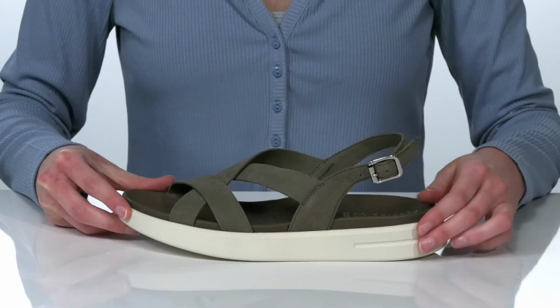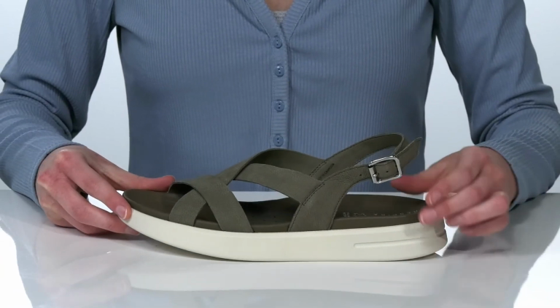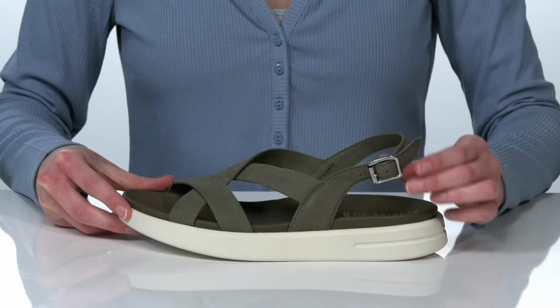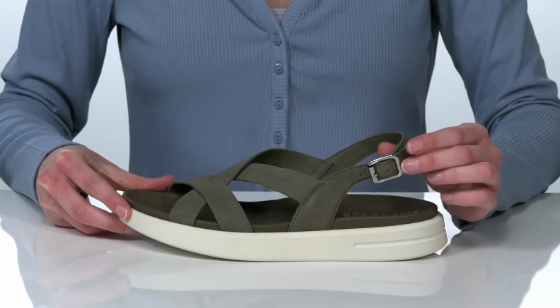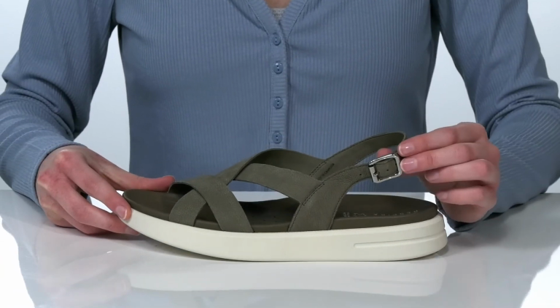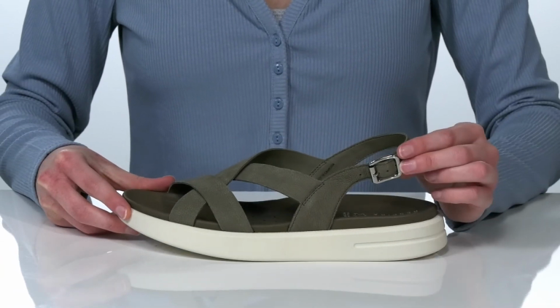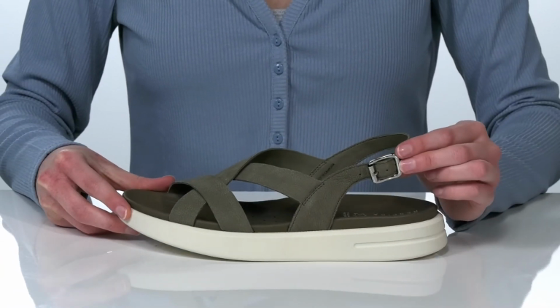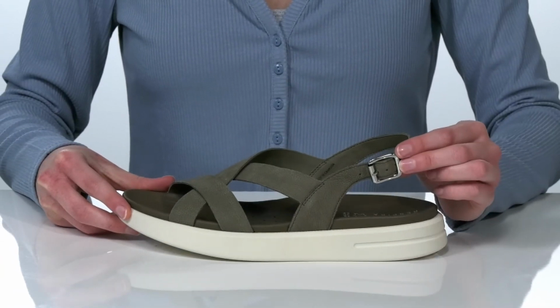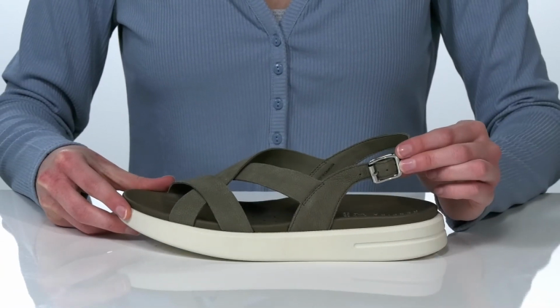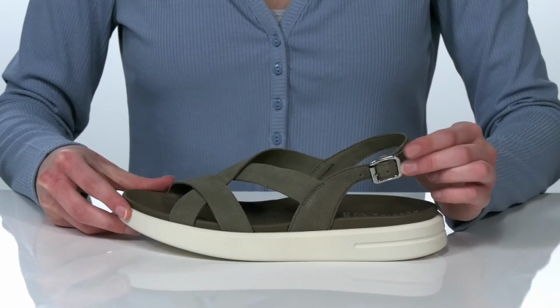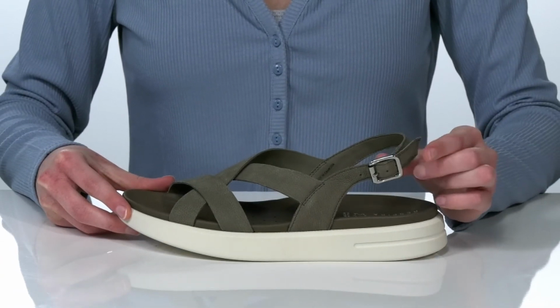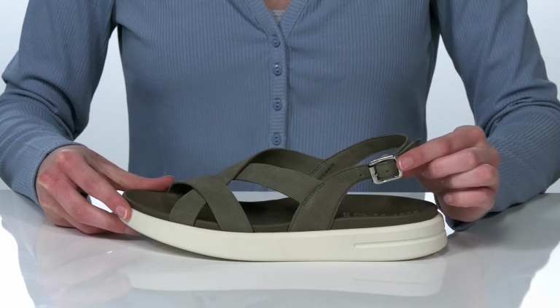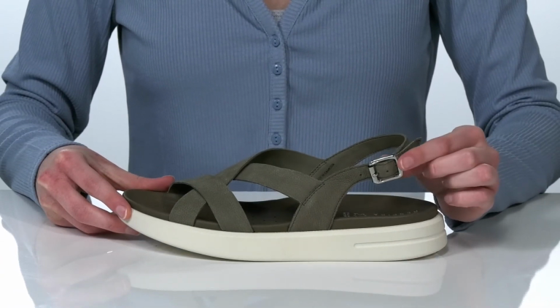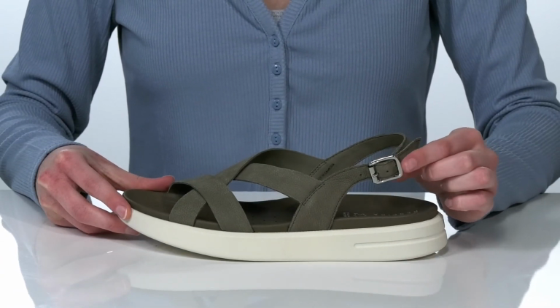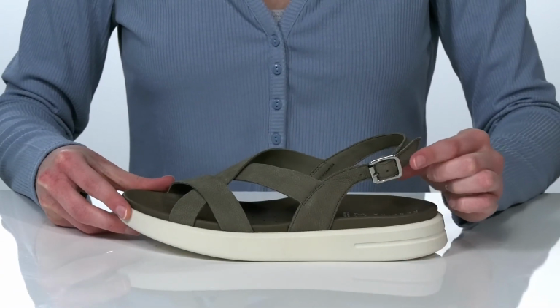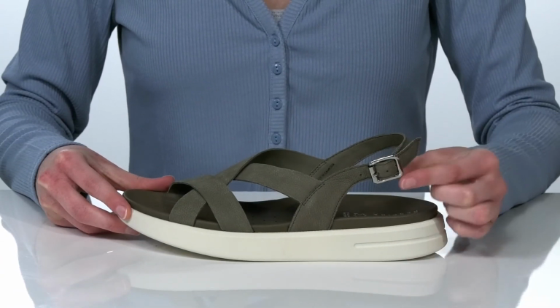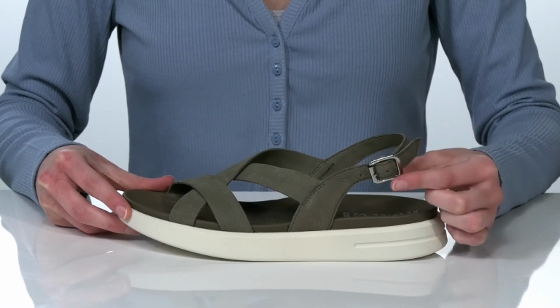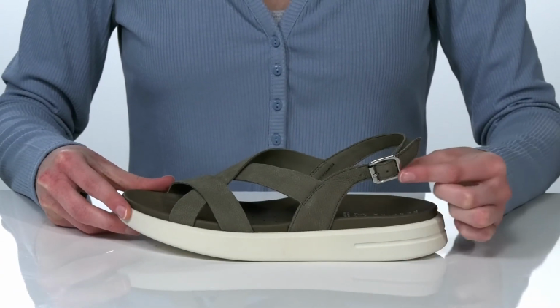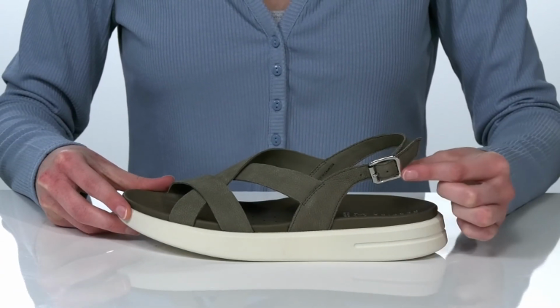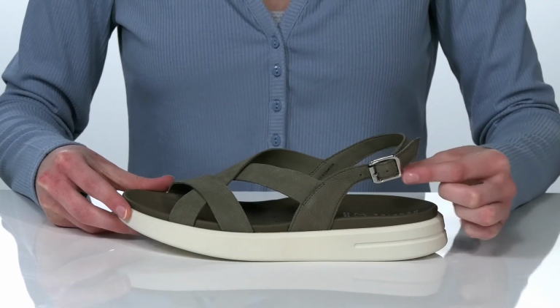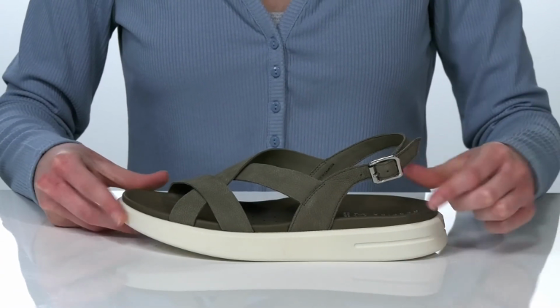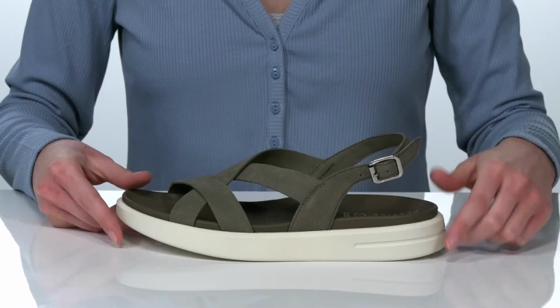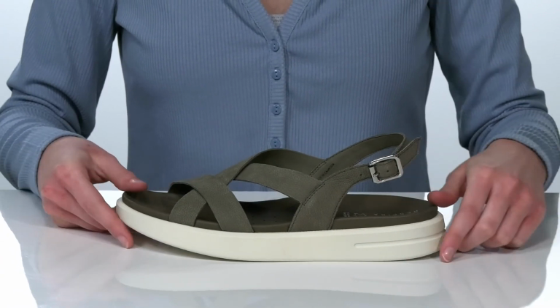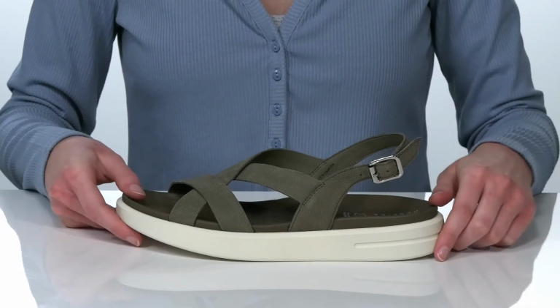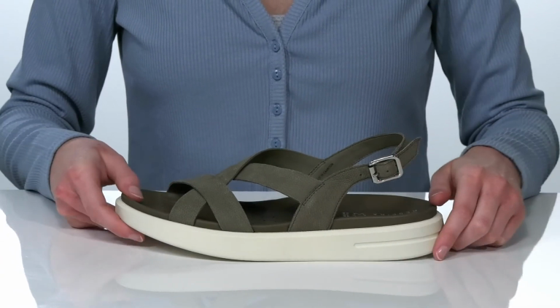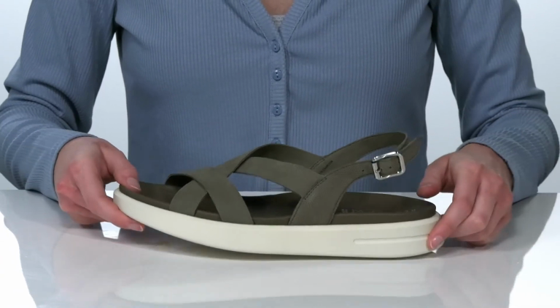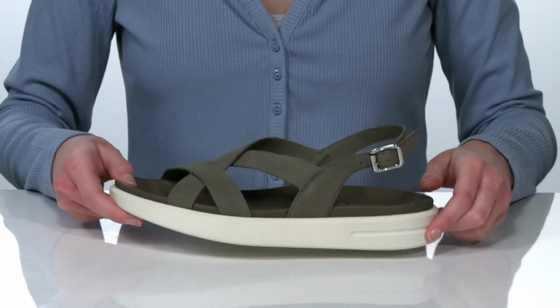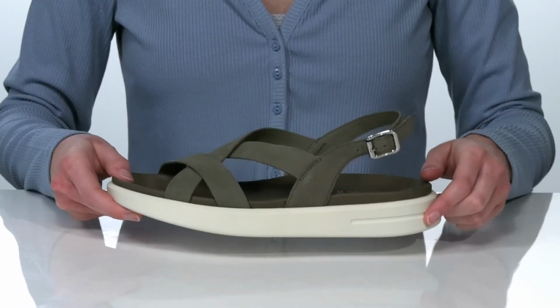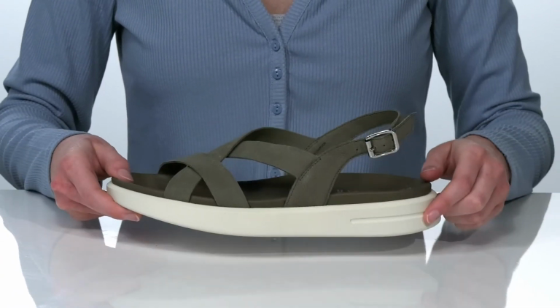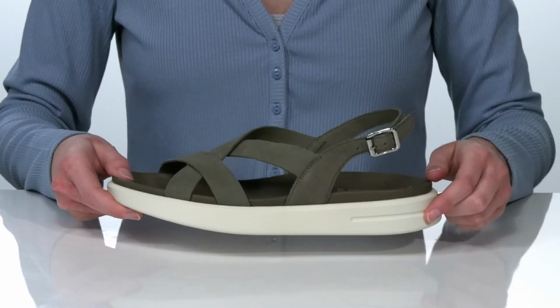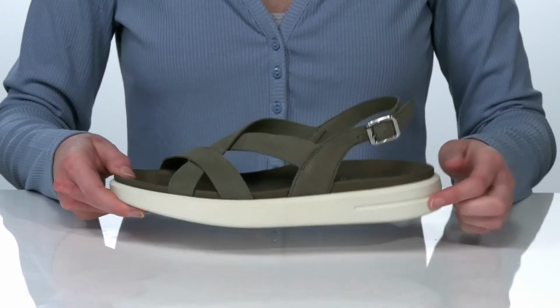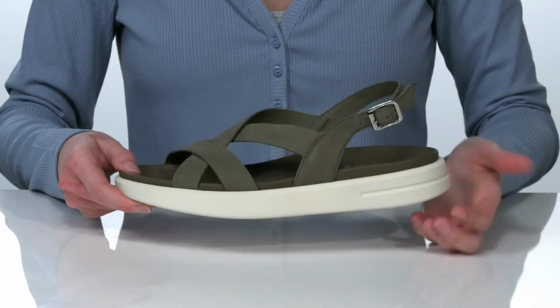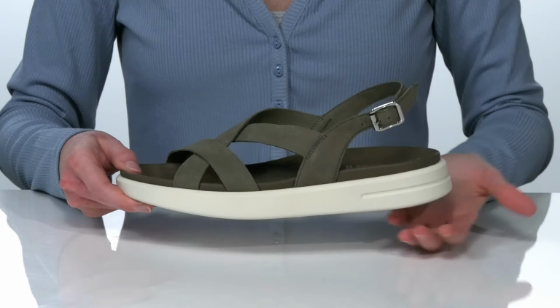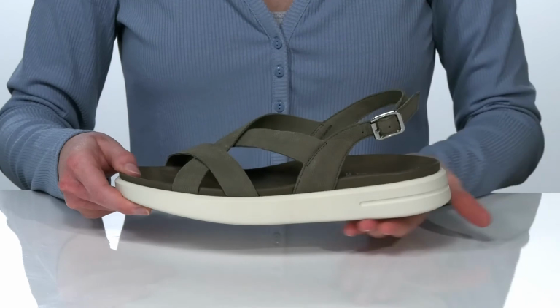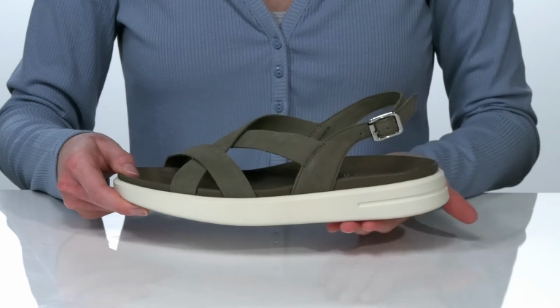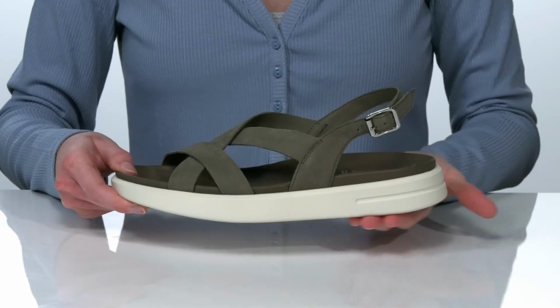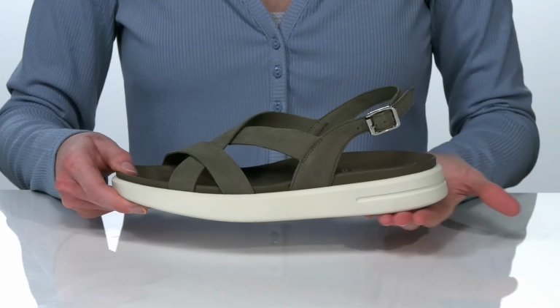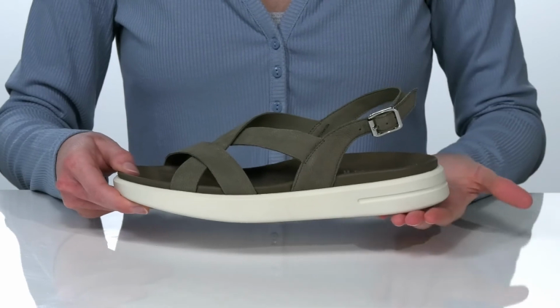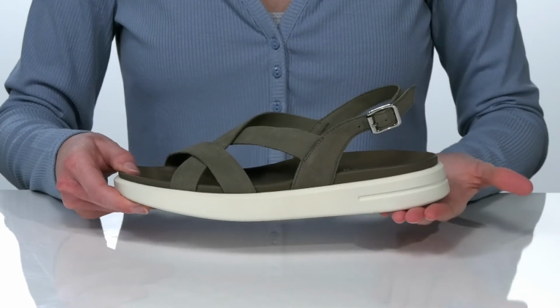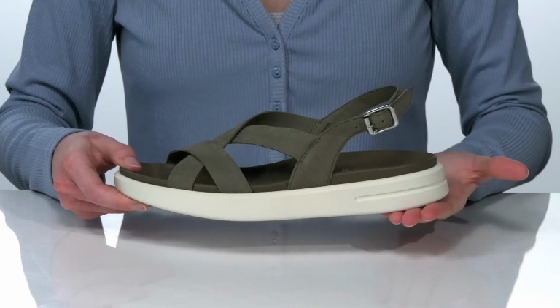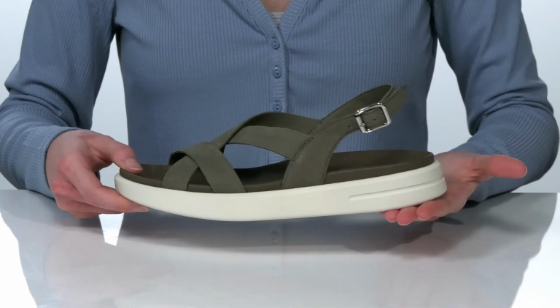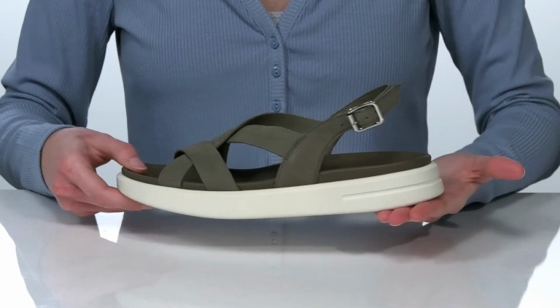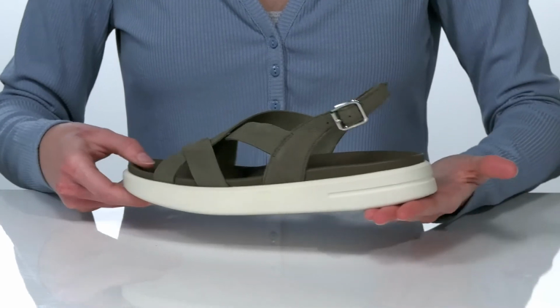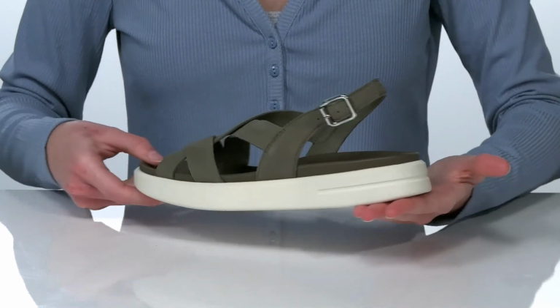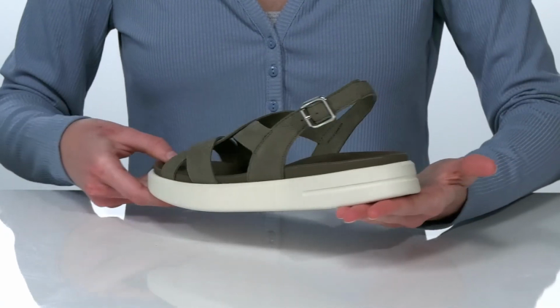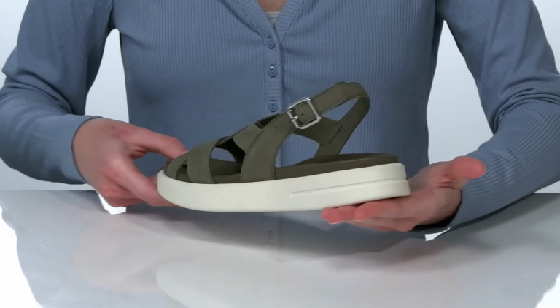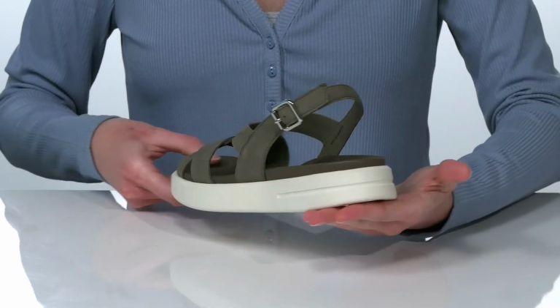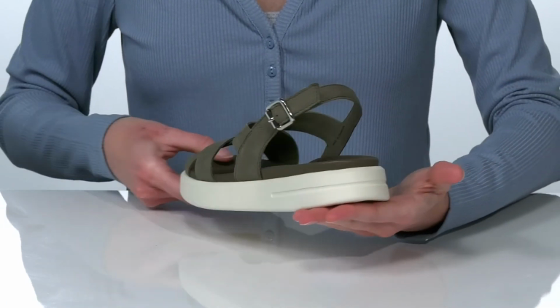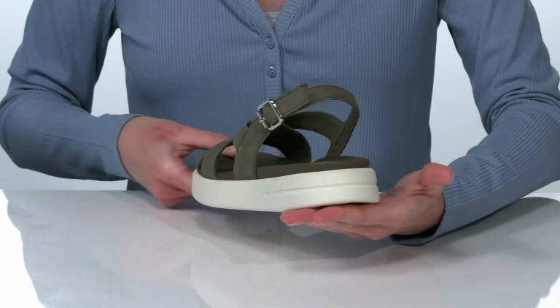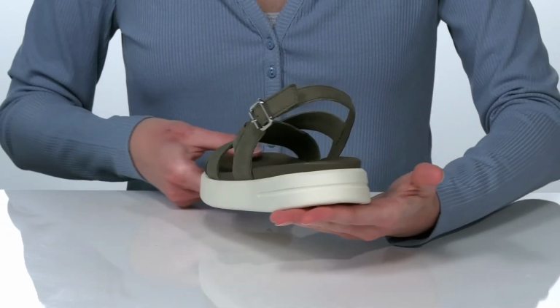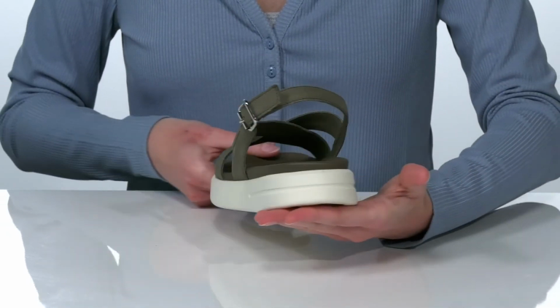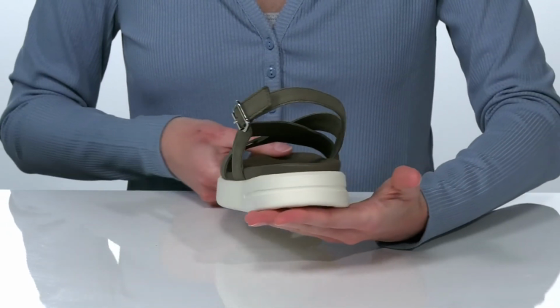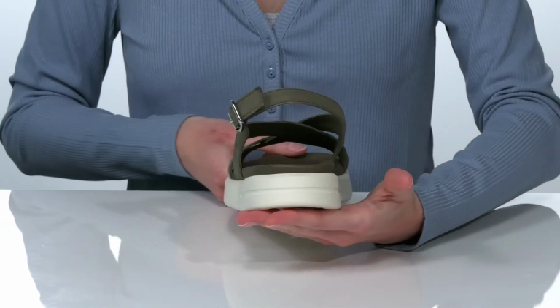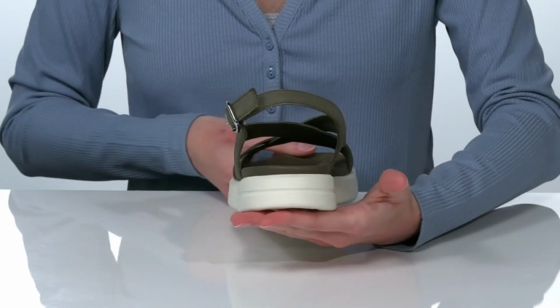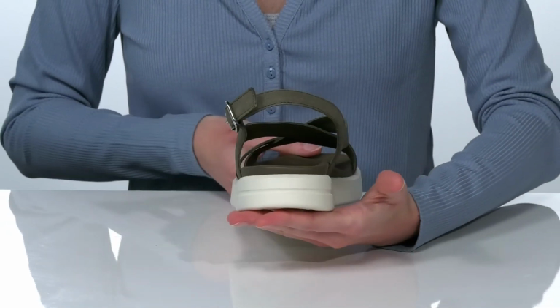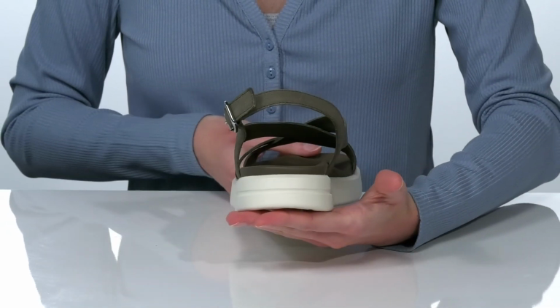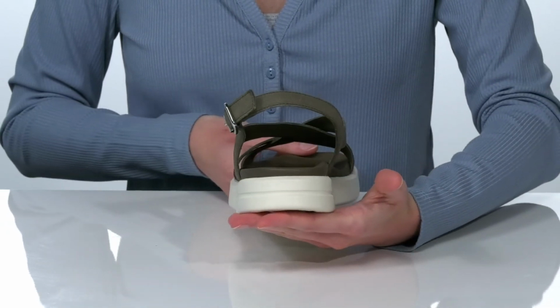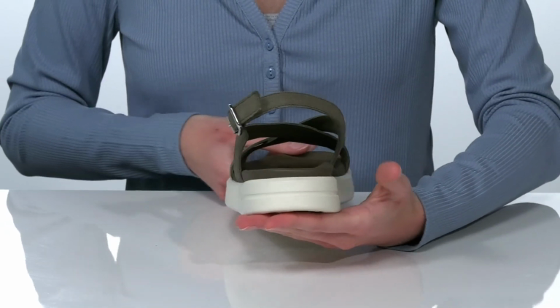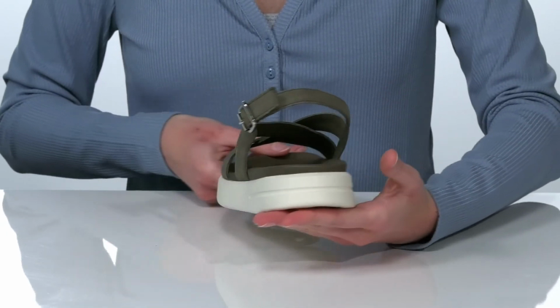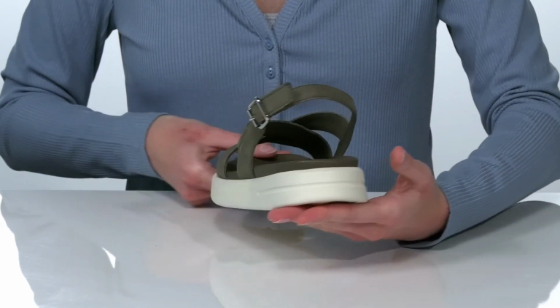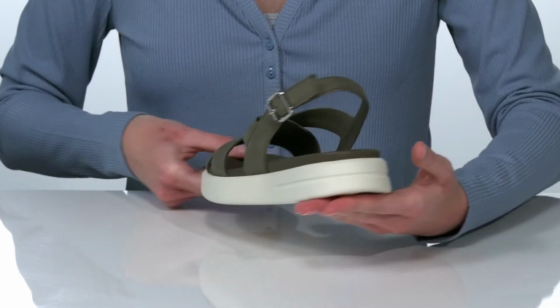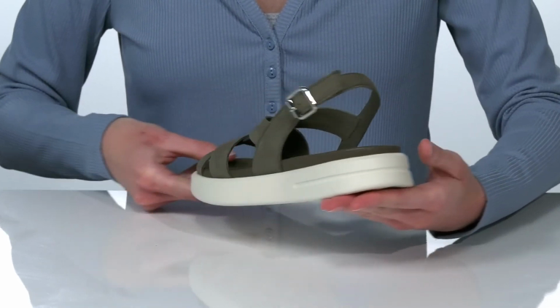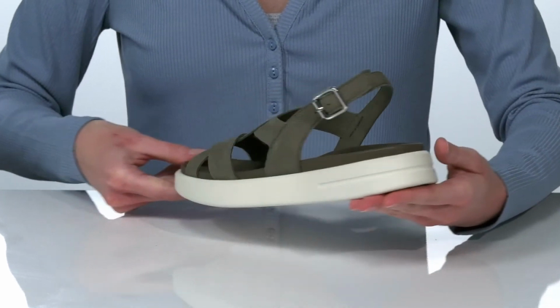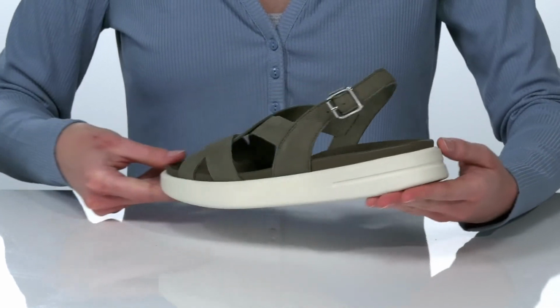The adjustable buckle at the side gives you the option to tighten up your fit, and the white midsole gives them a casual and cool look.